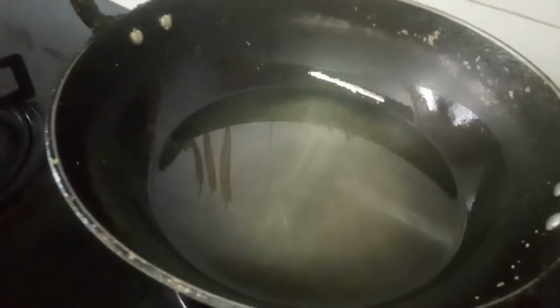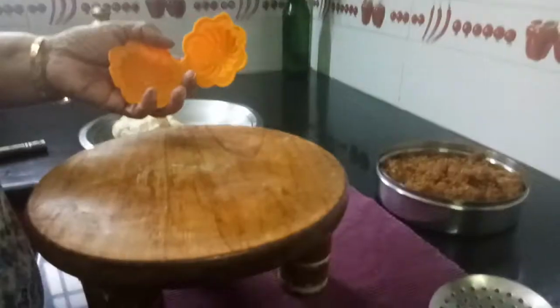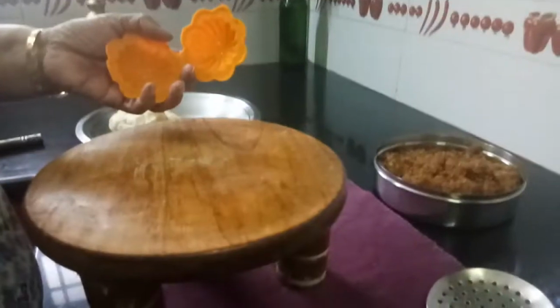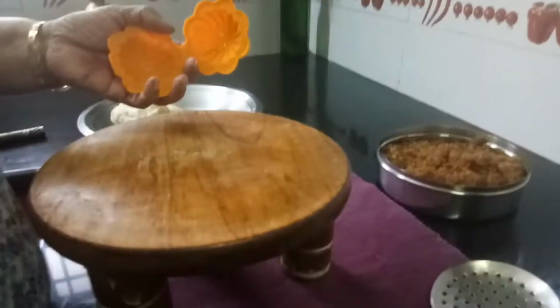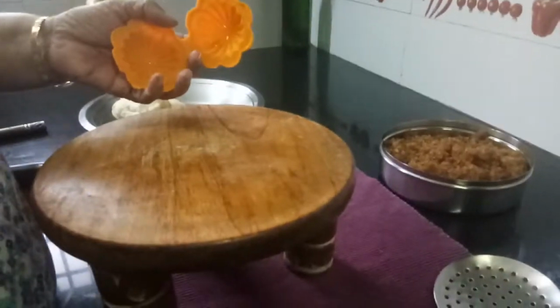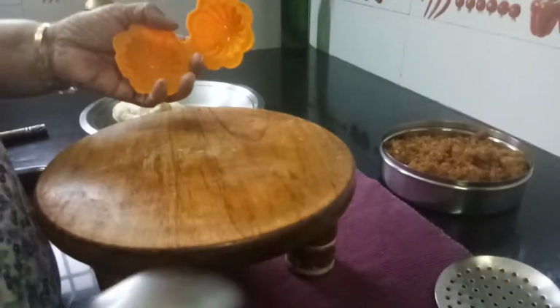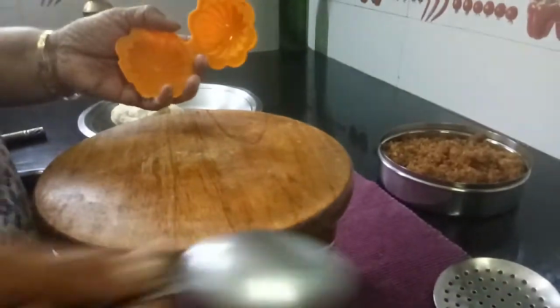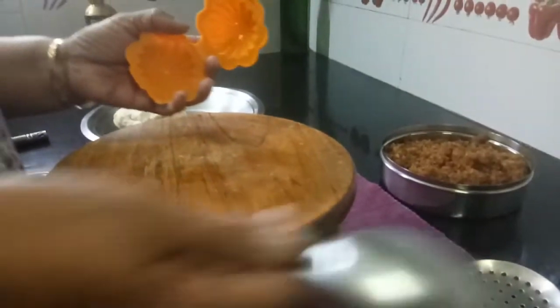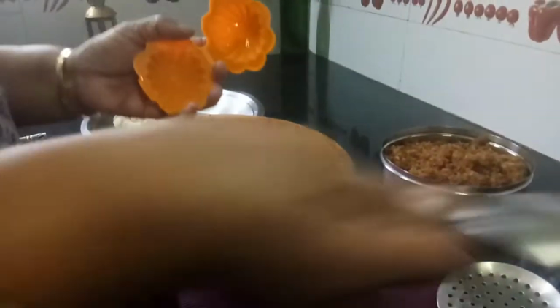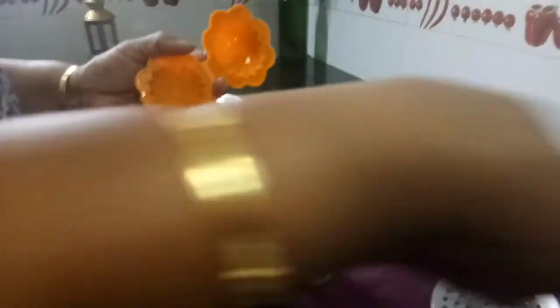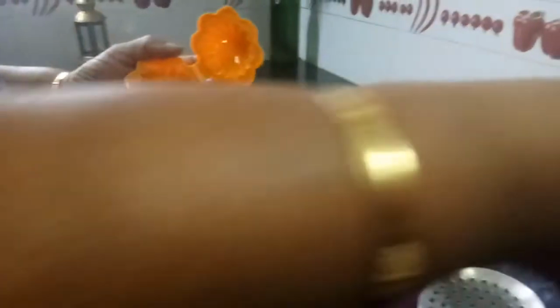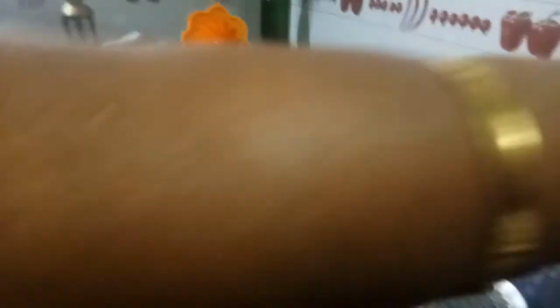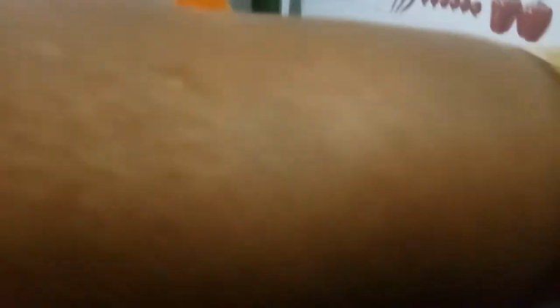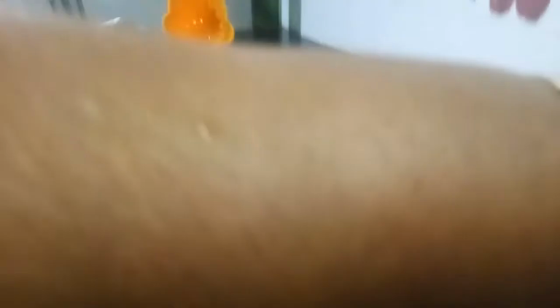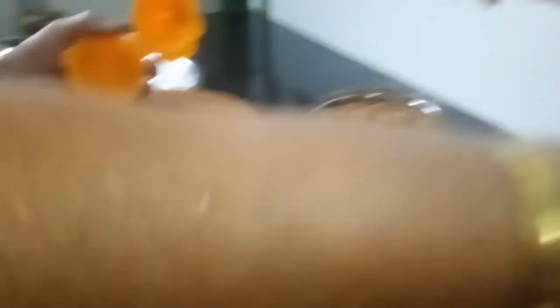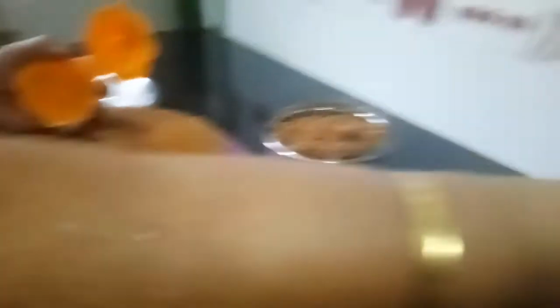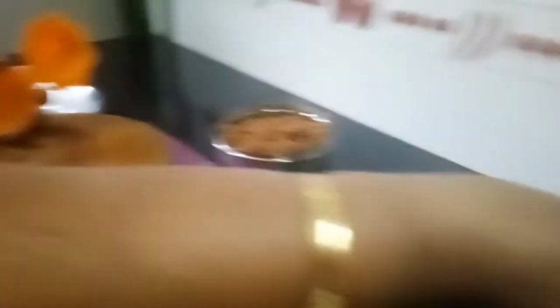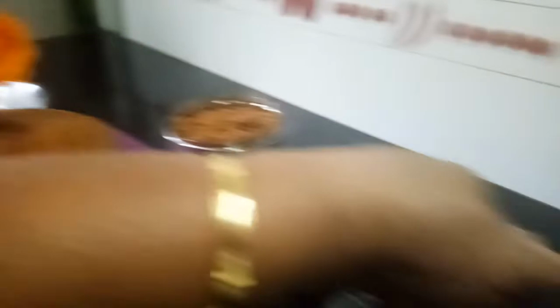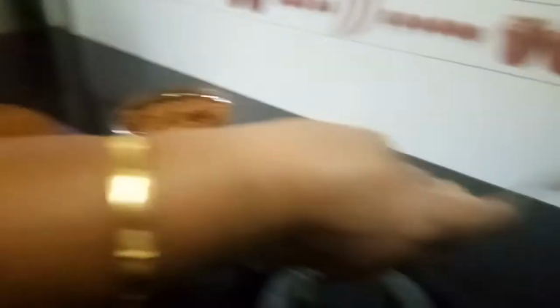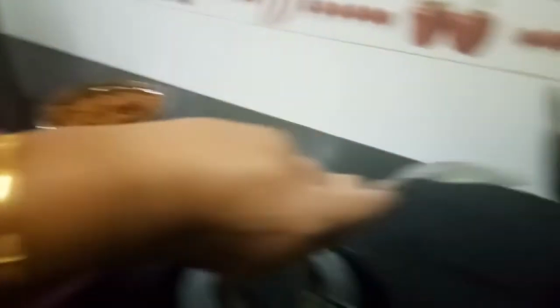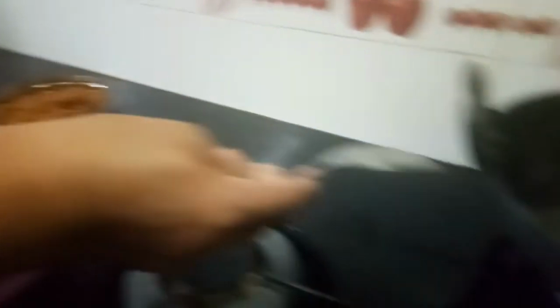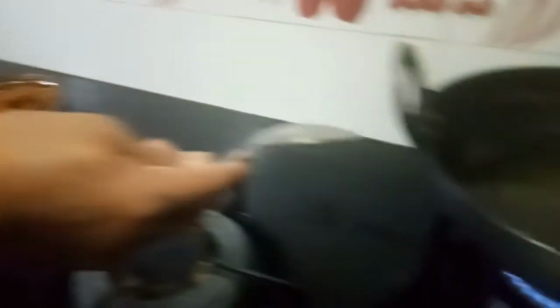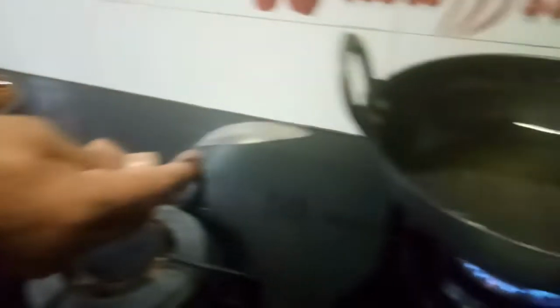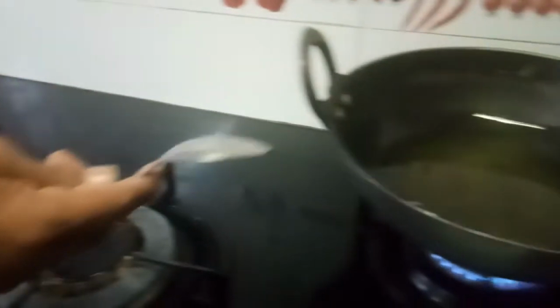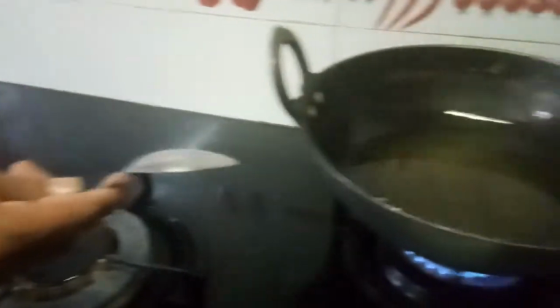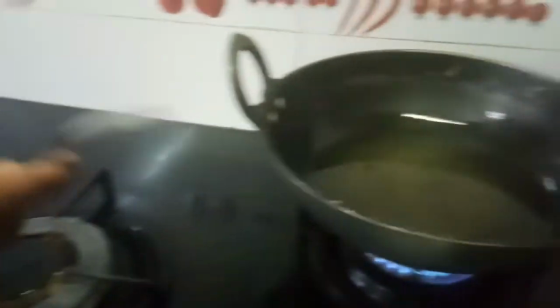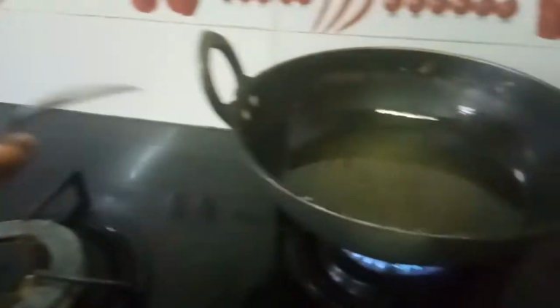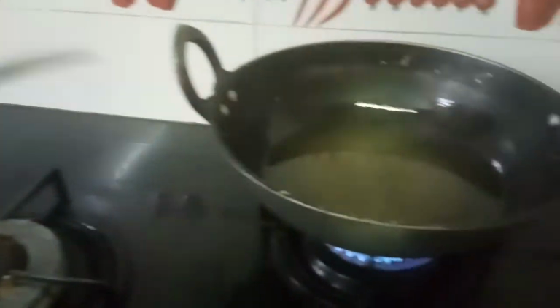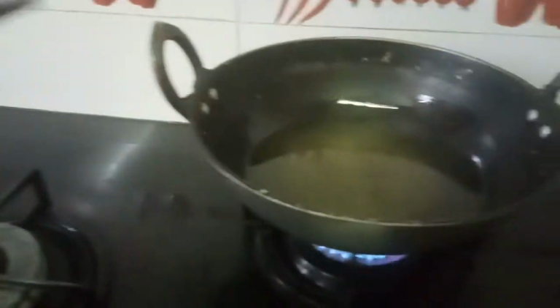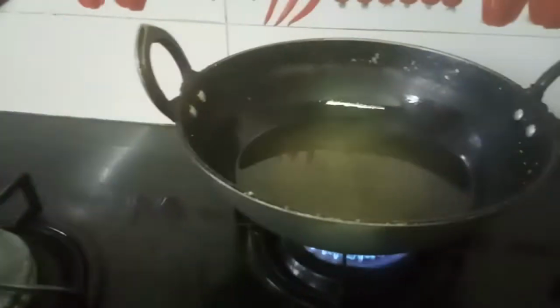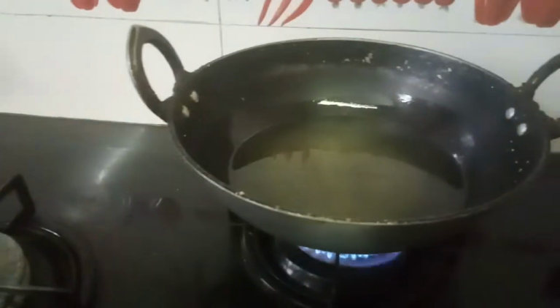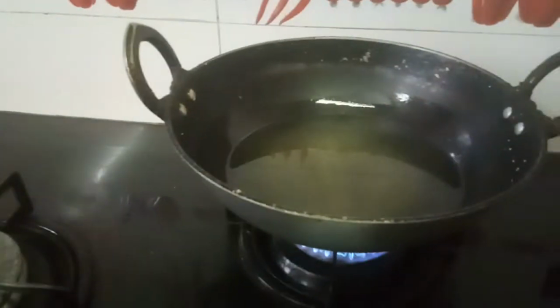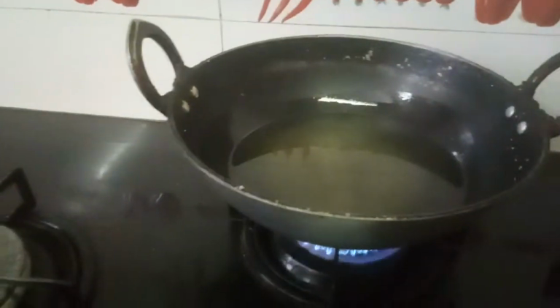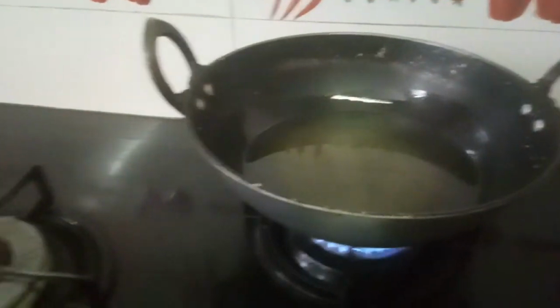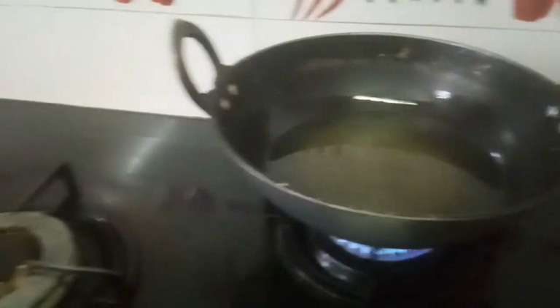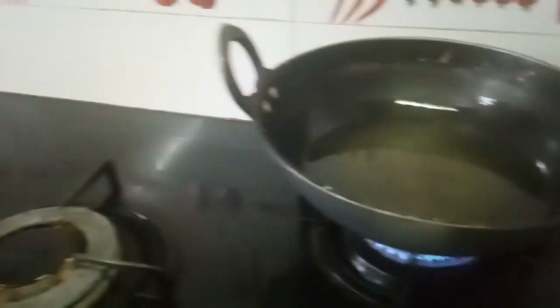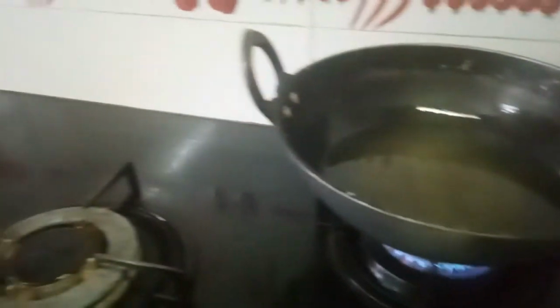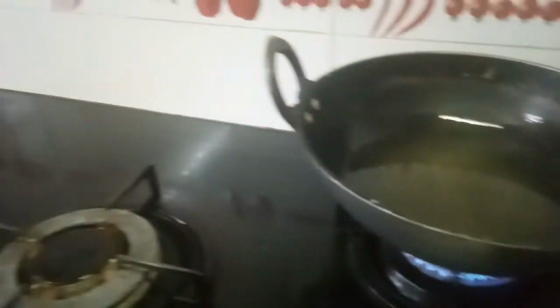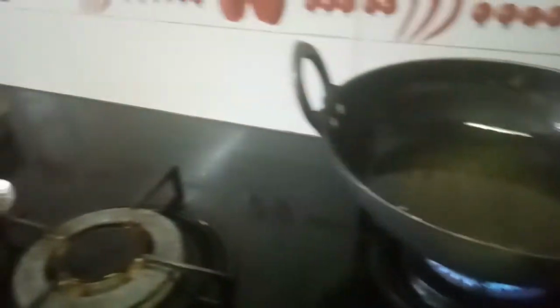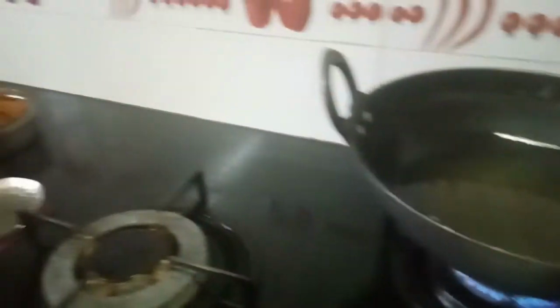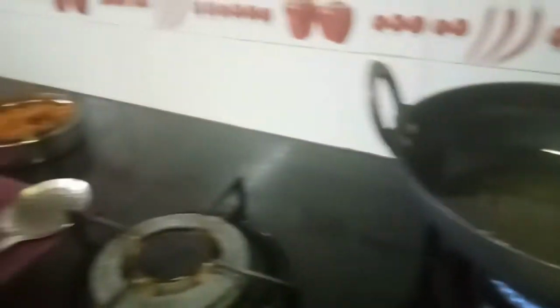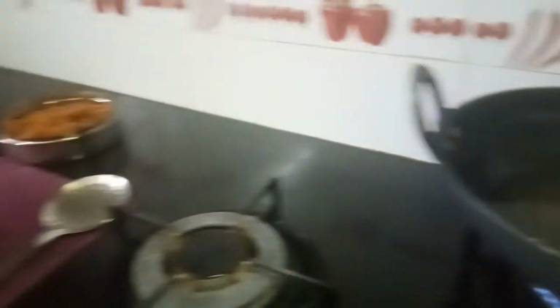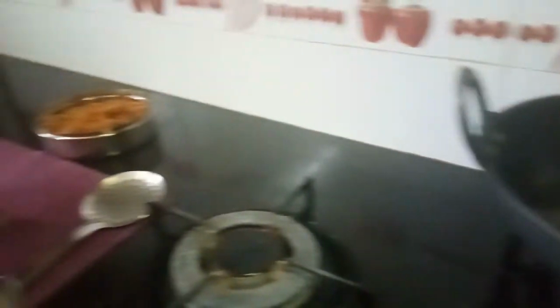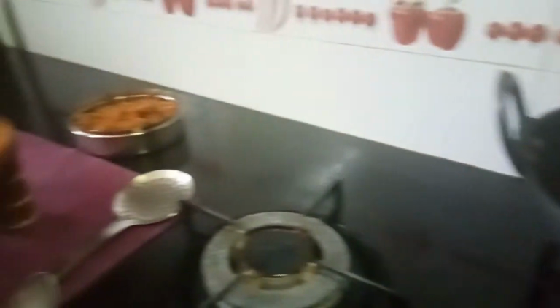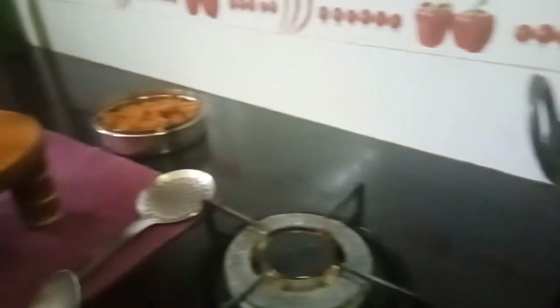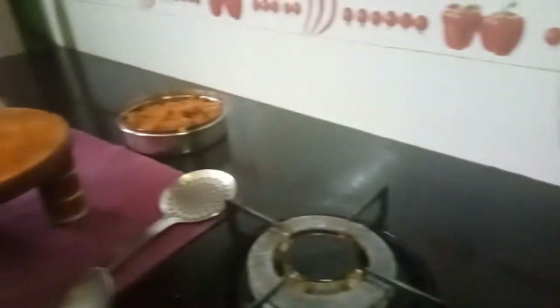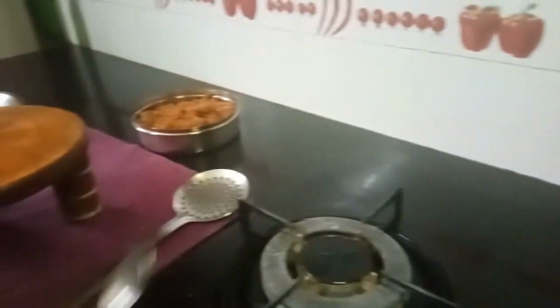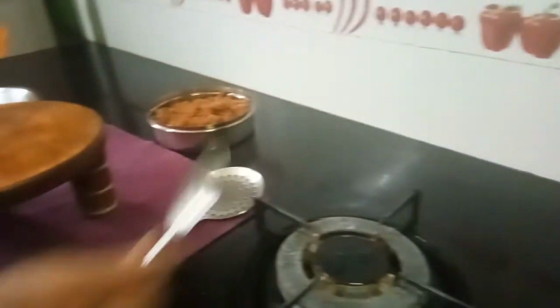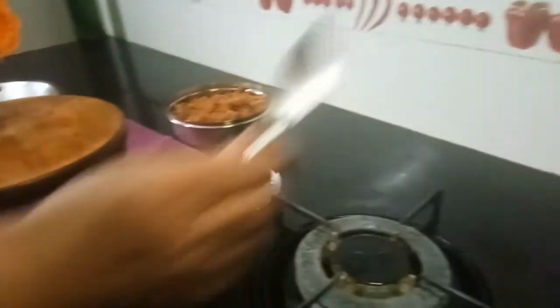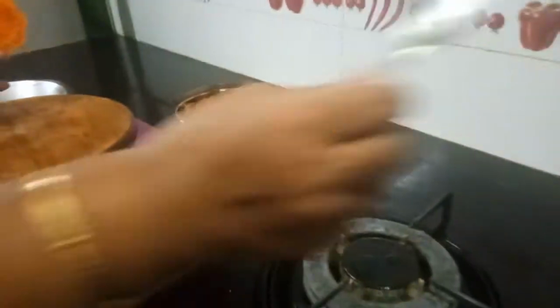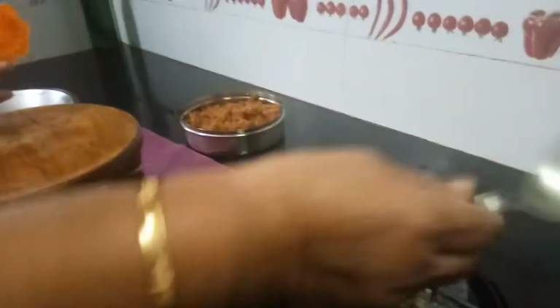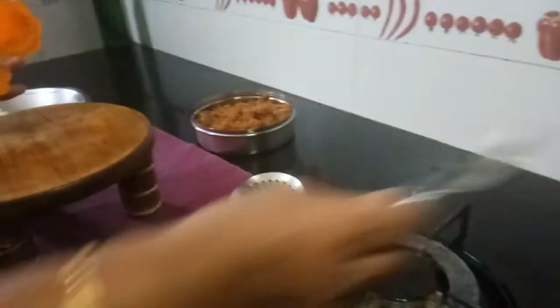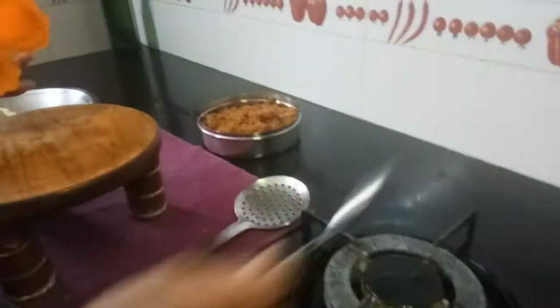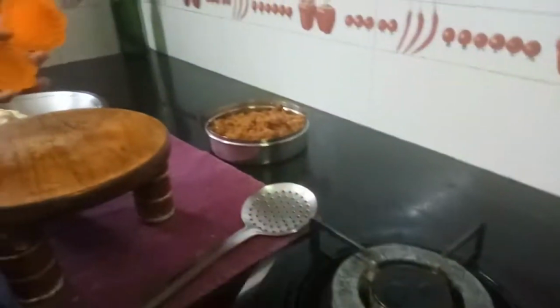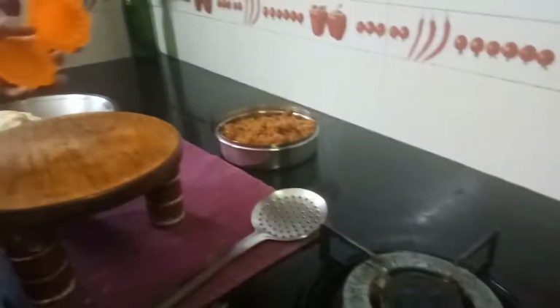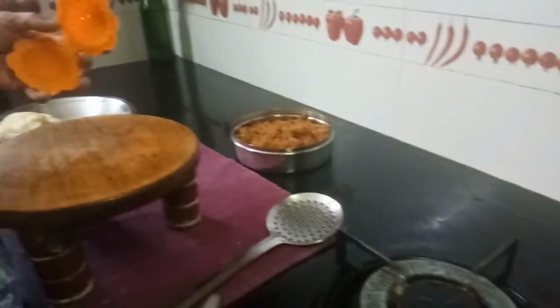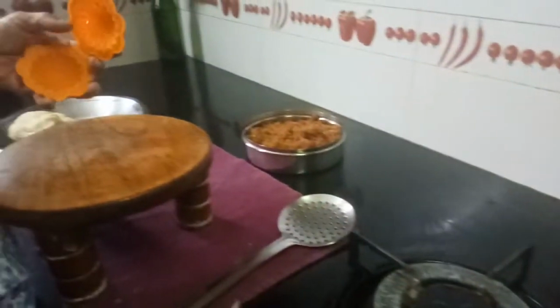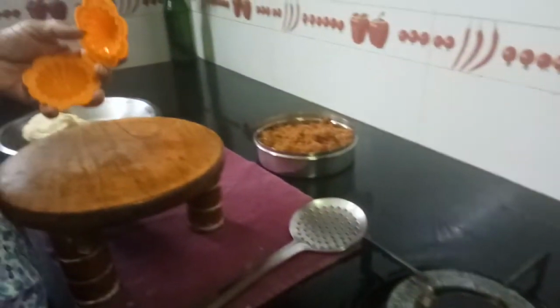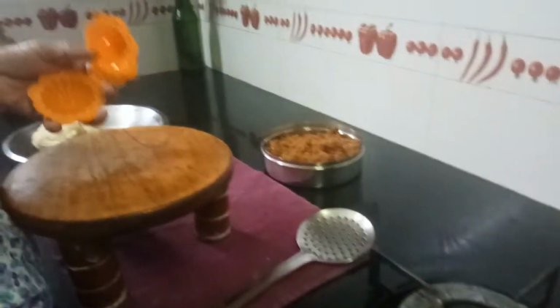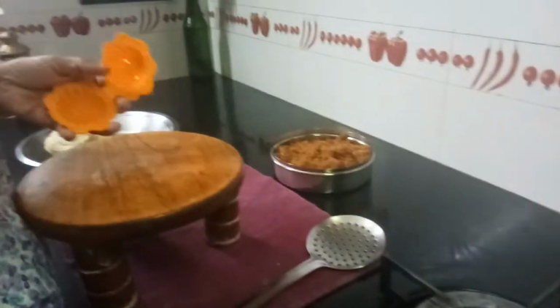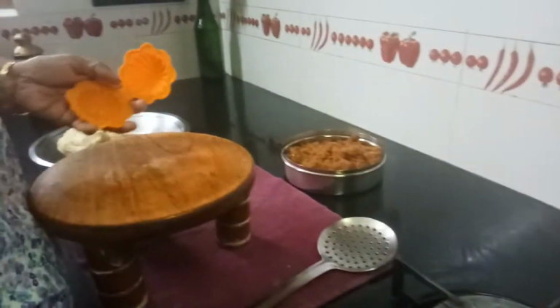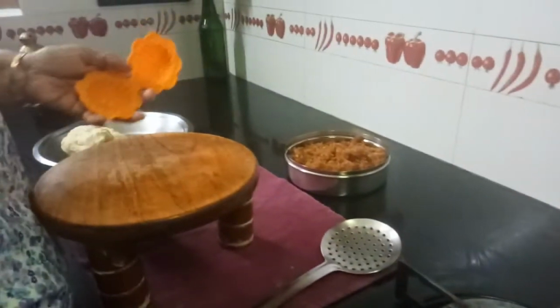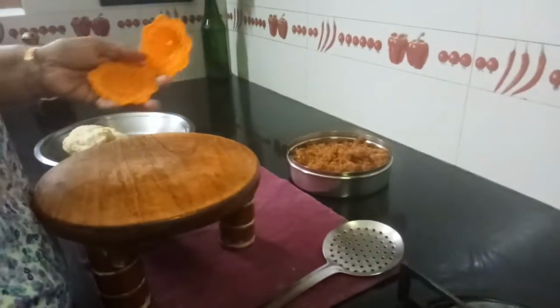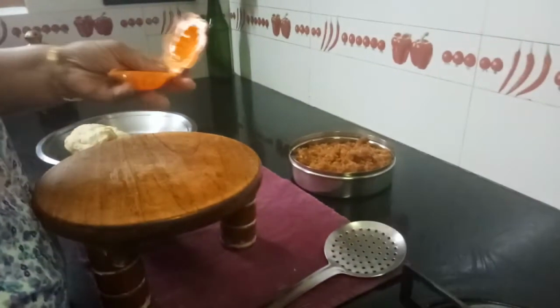I have kept oil here for deep frying. This is sunflower oil.